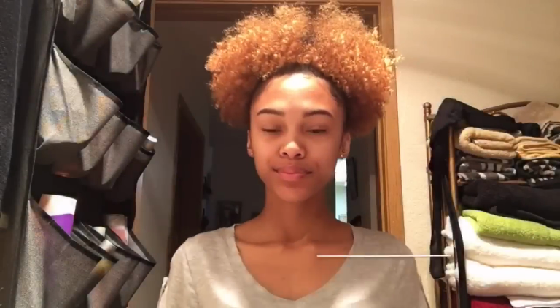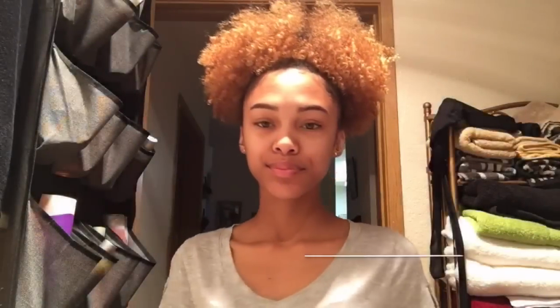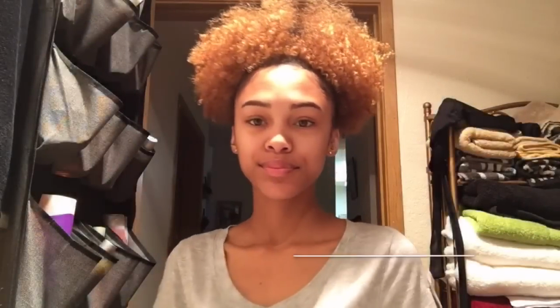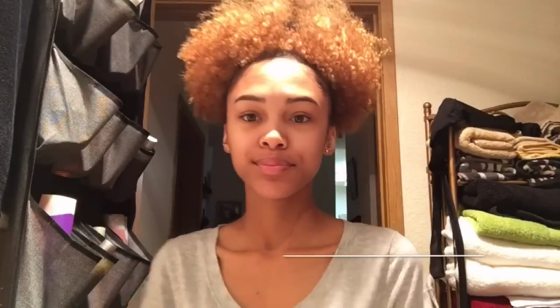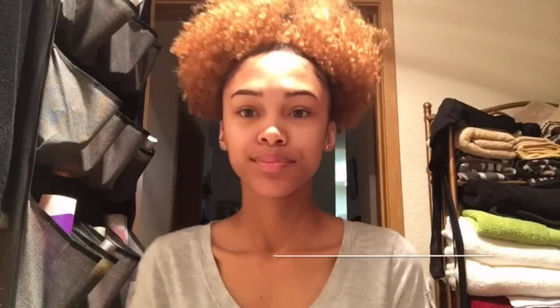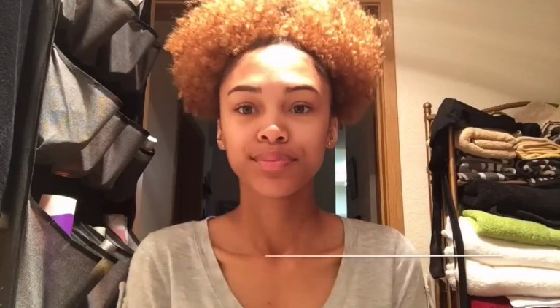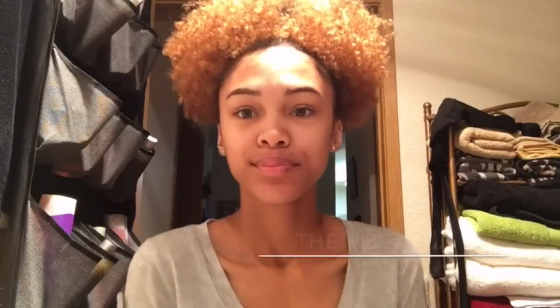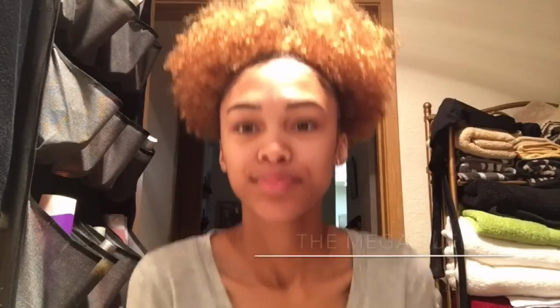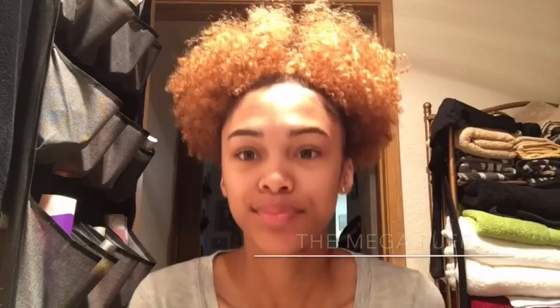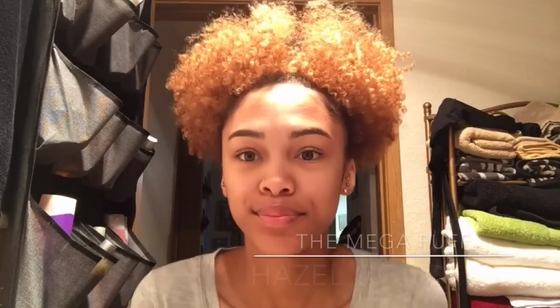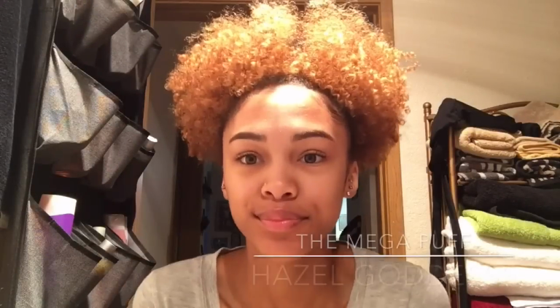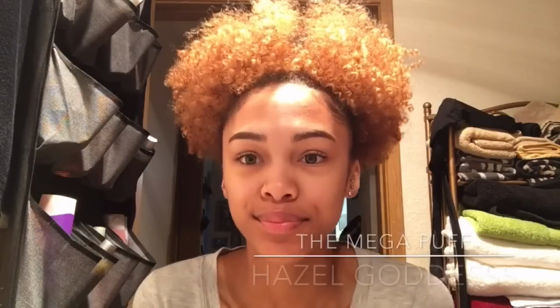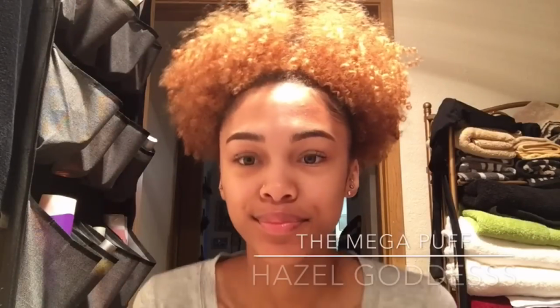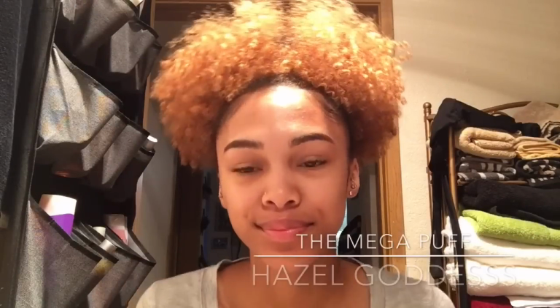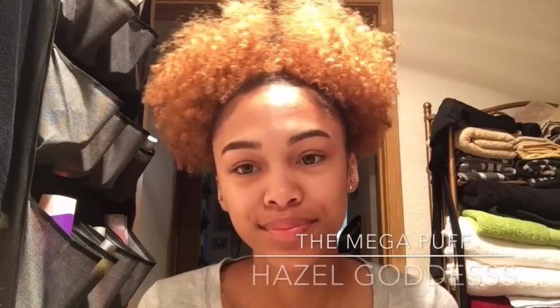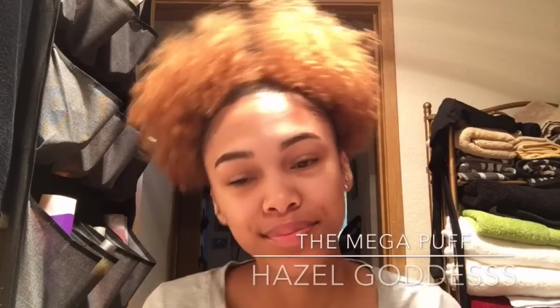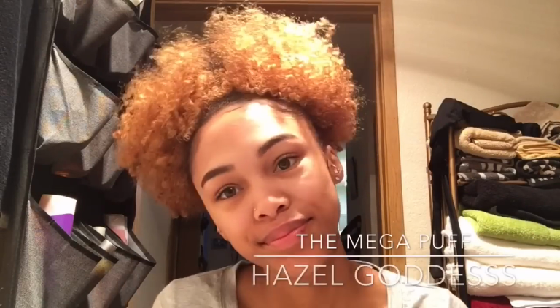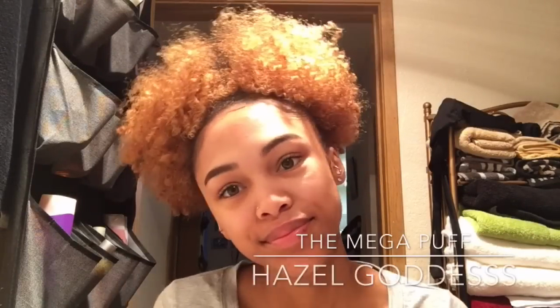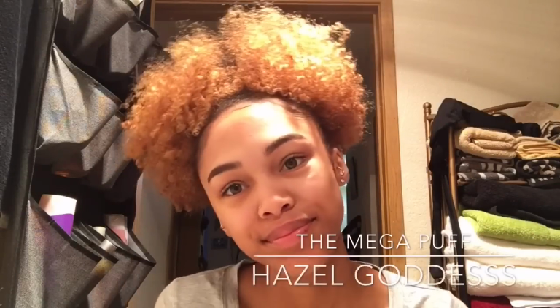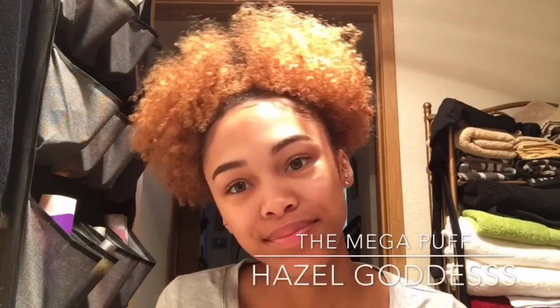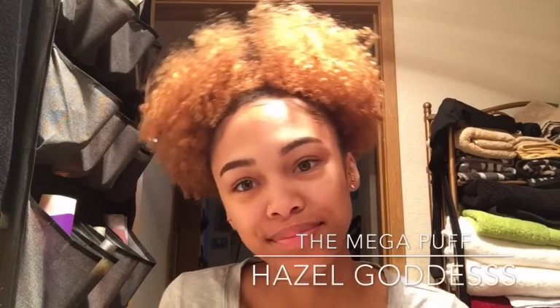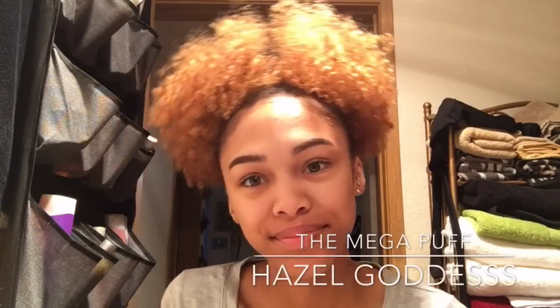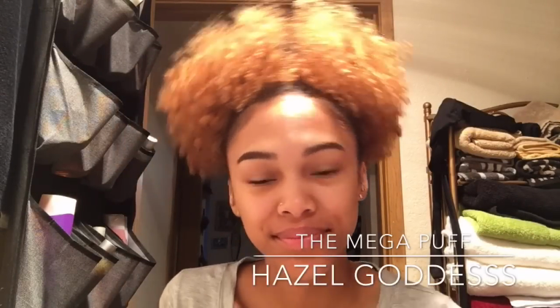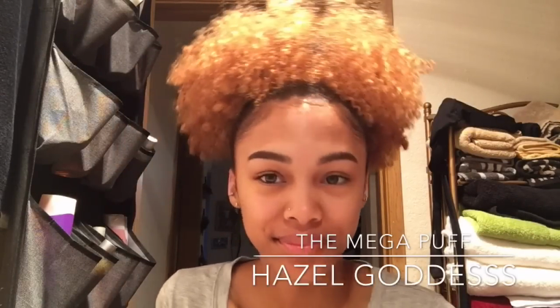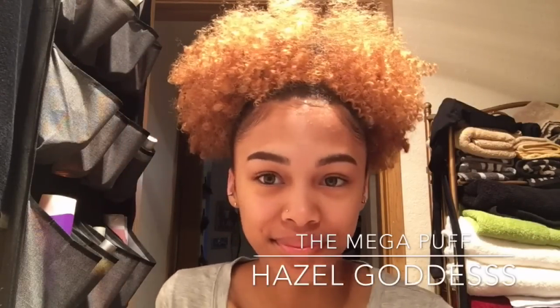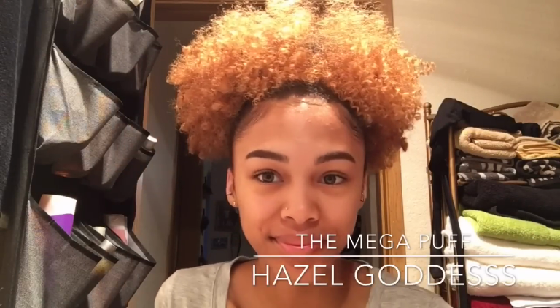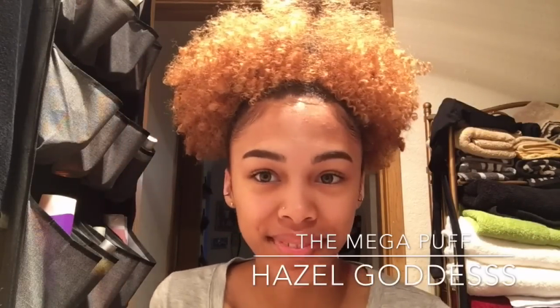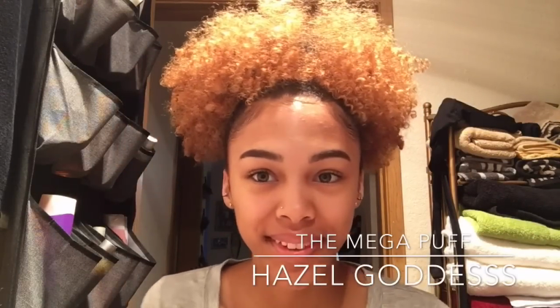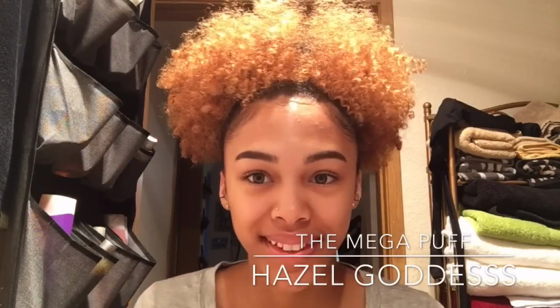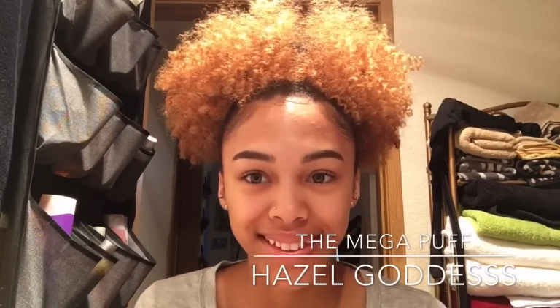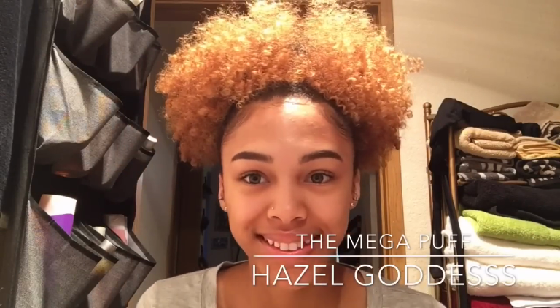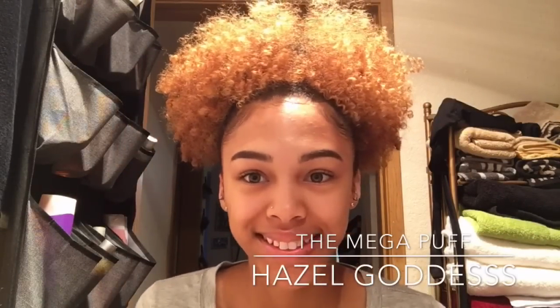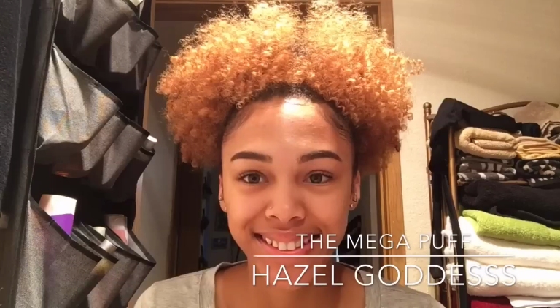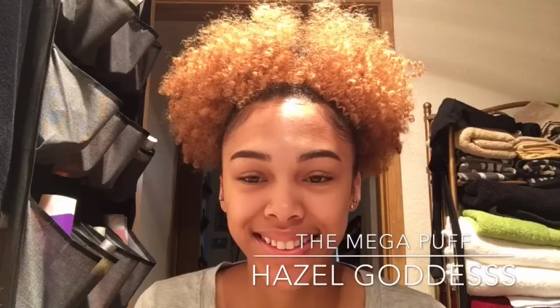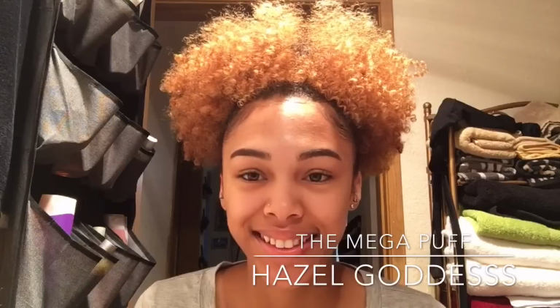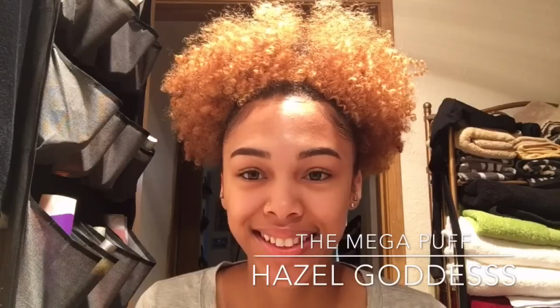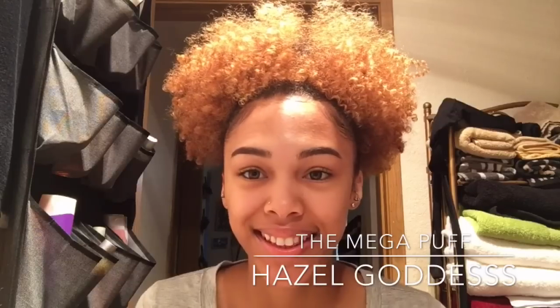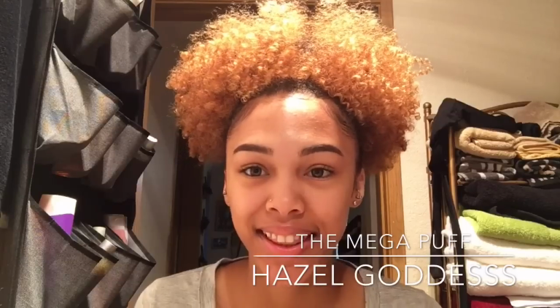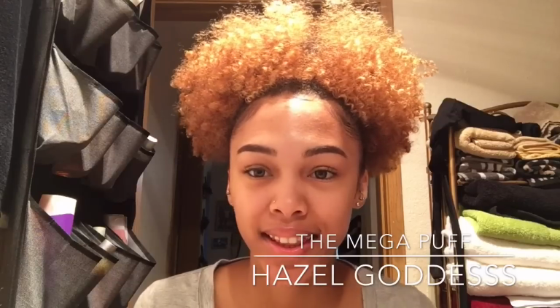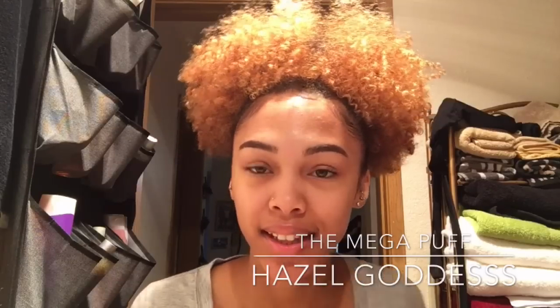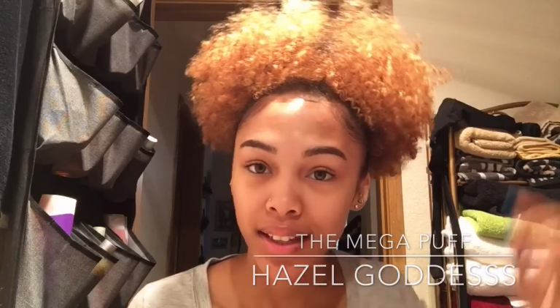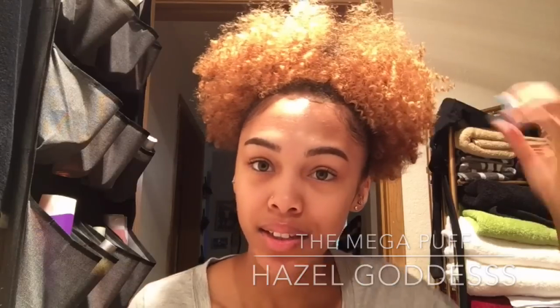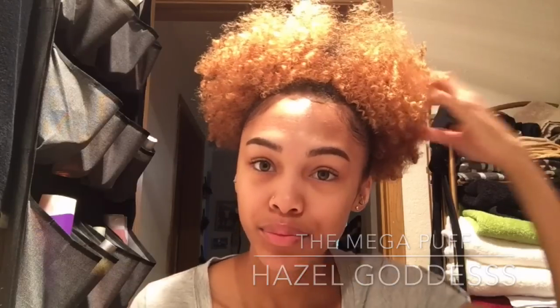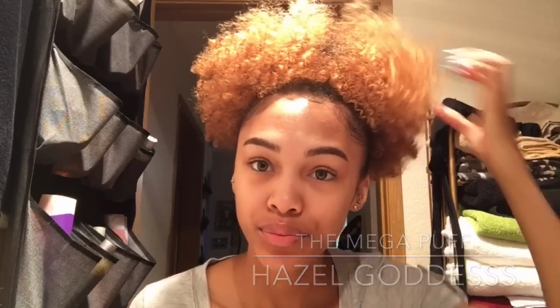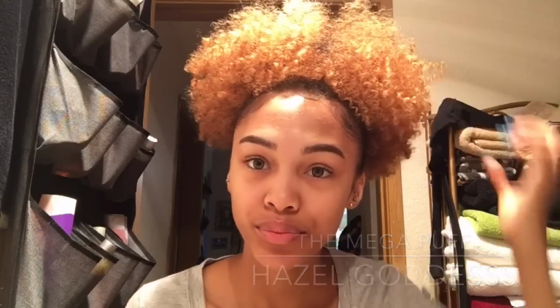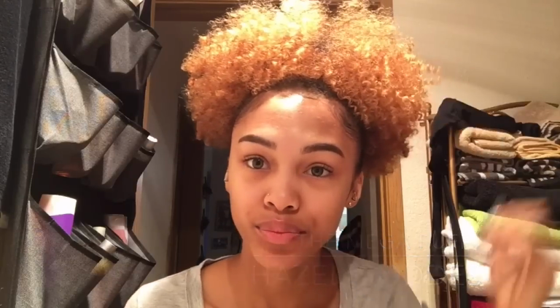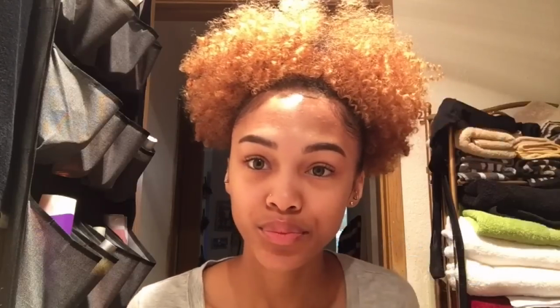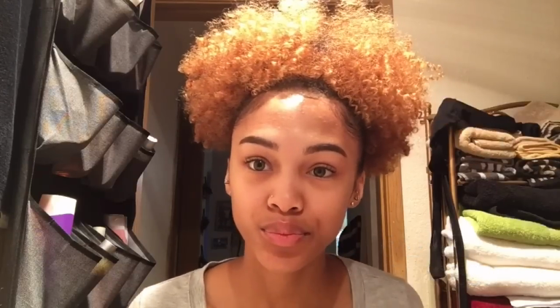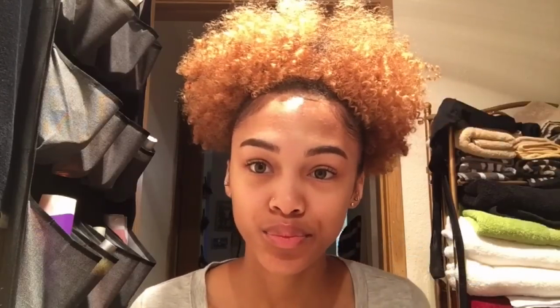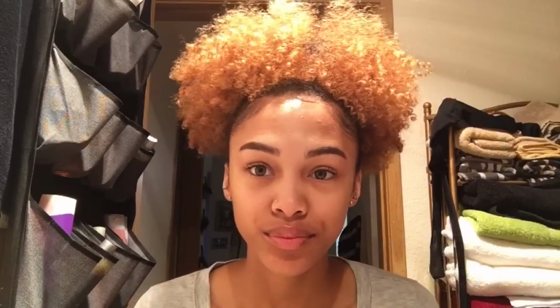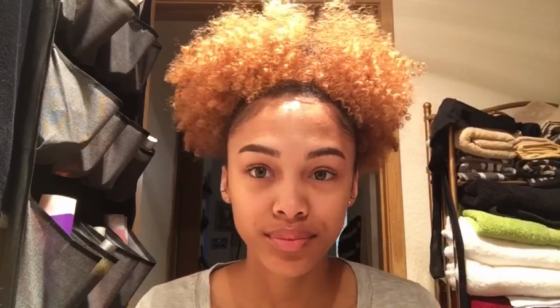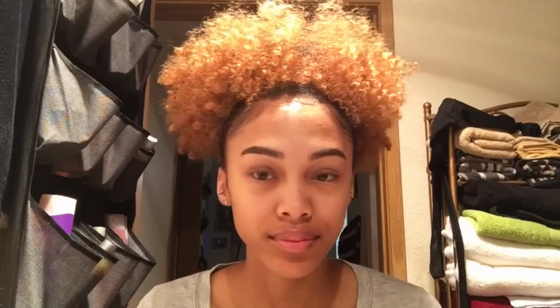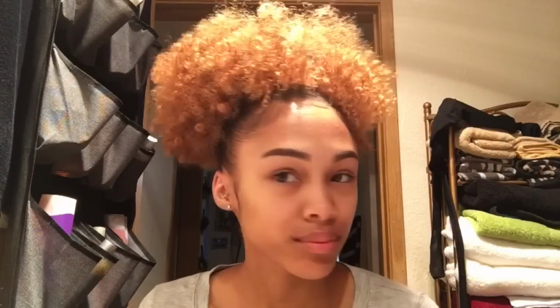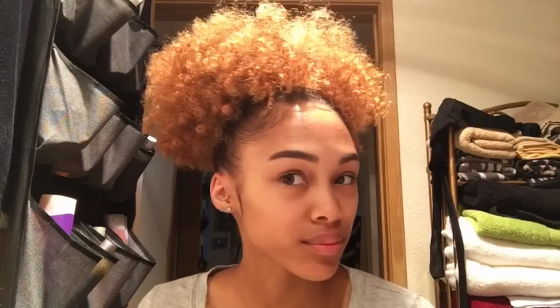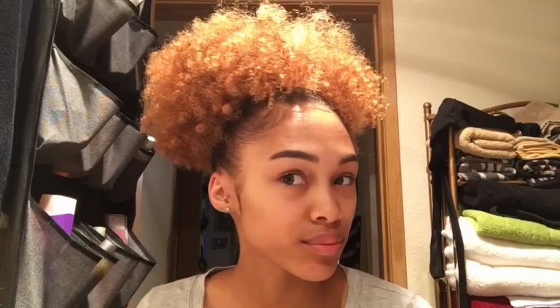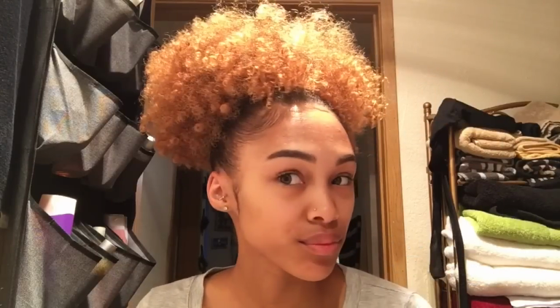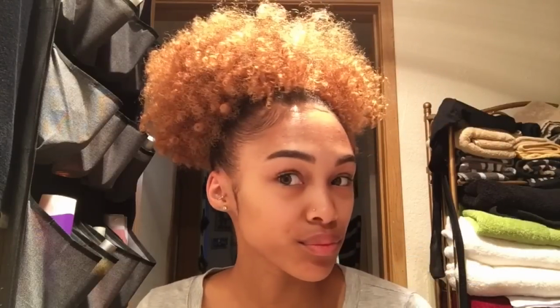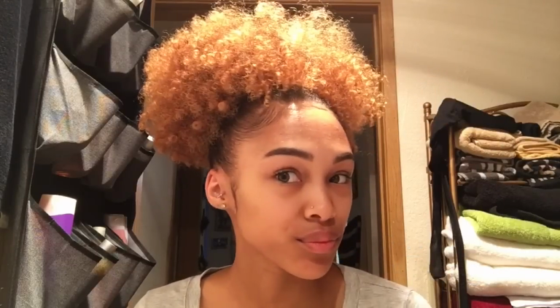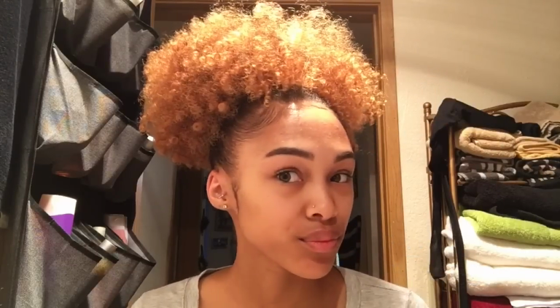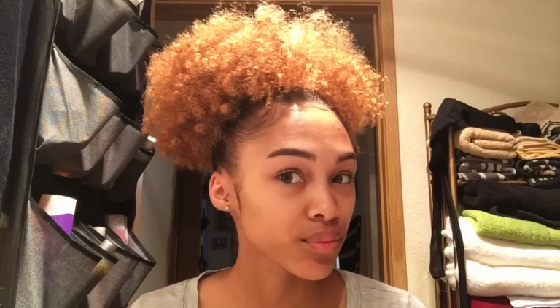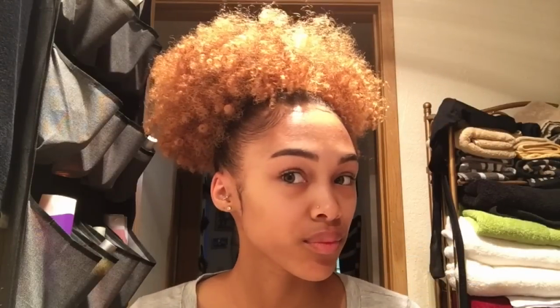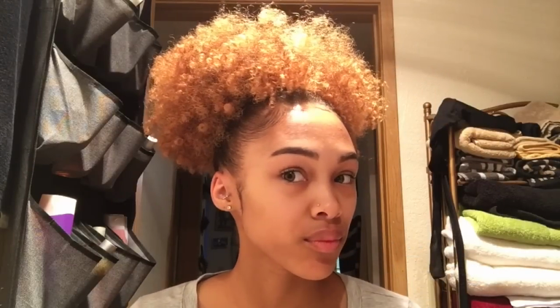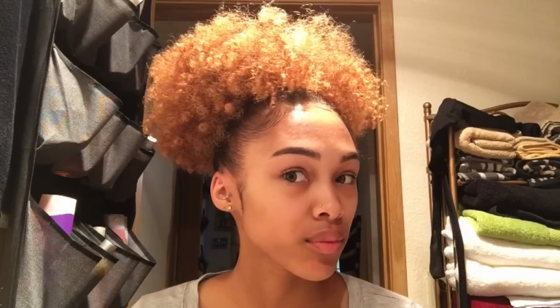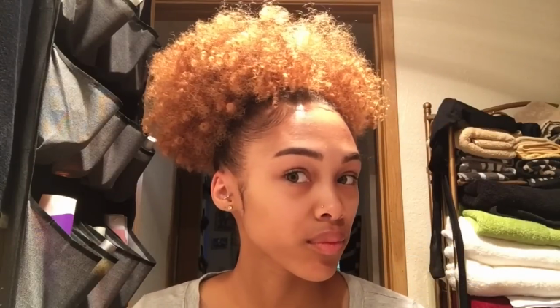Hey you guys! If you want to see how I achieved this huge mega puff, then go ahead and keep on watching.